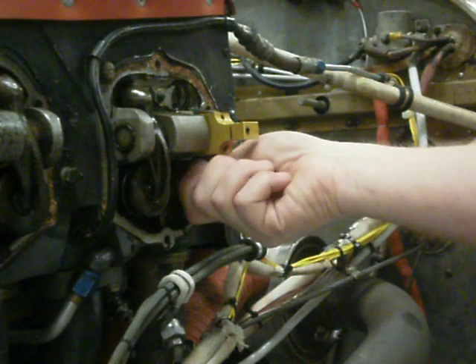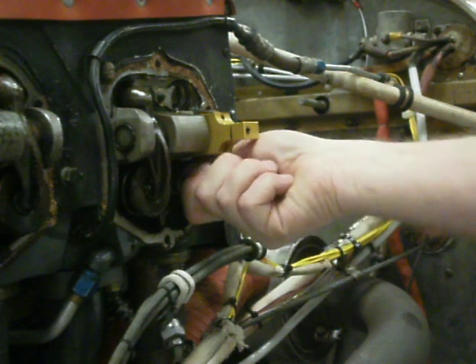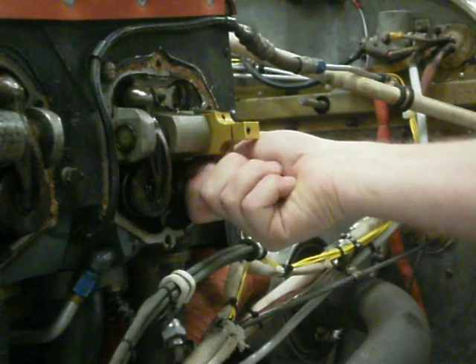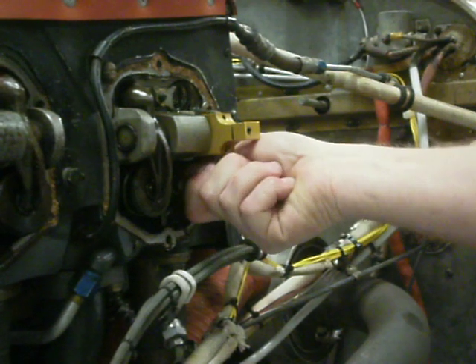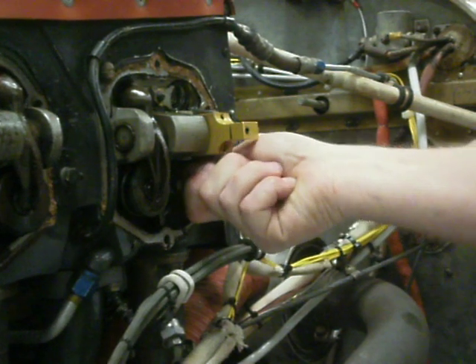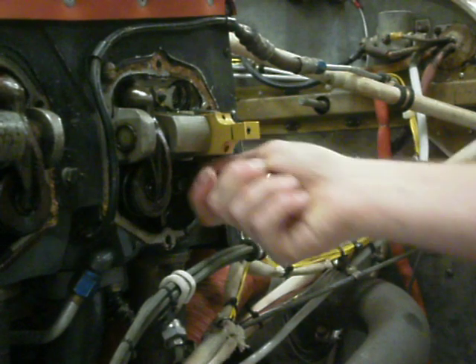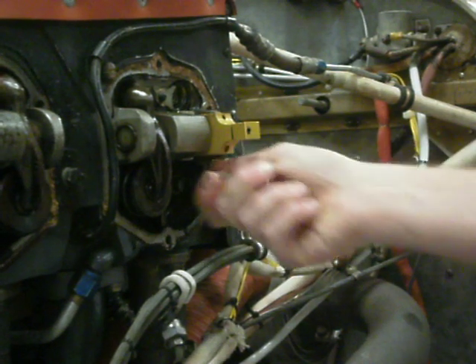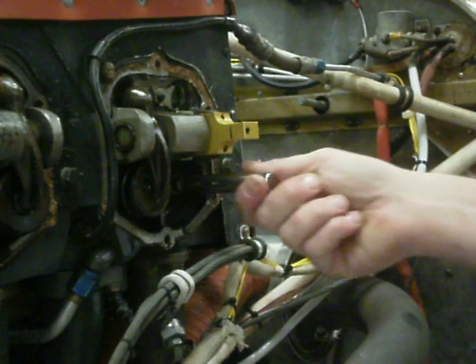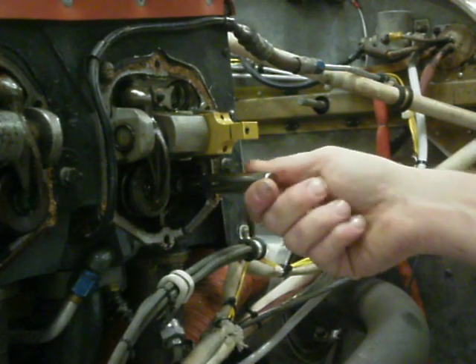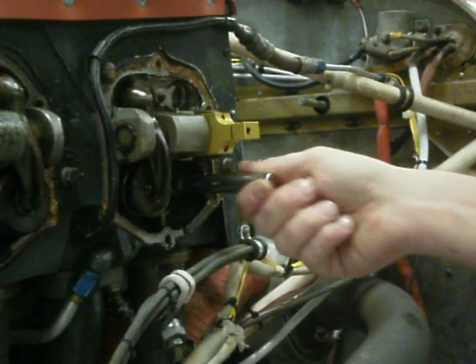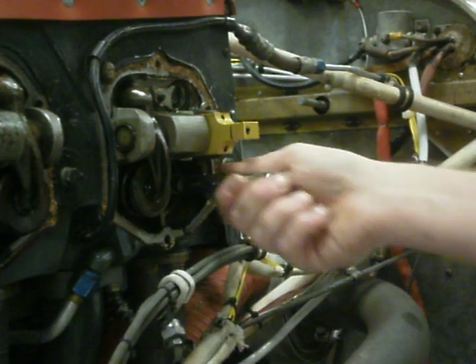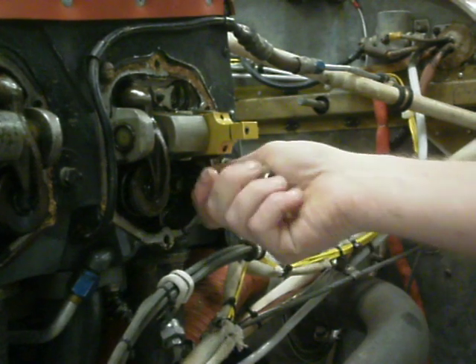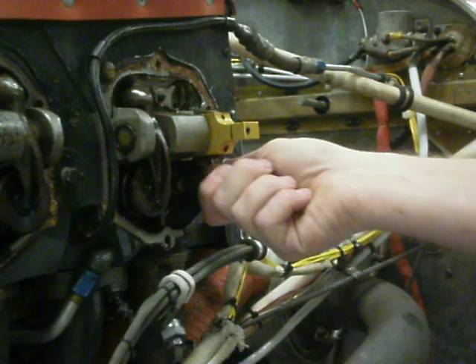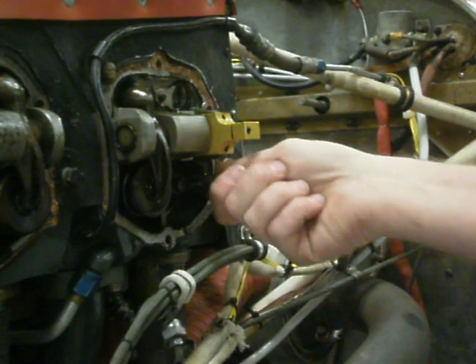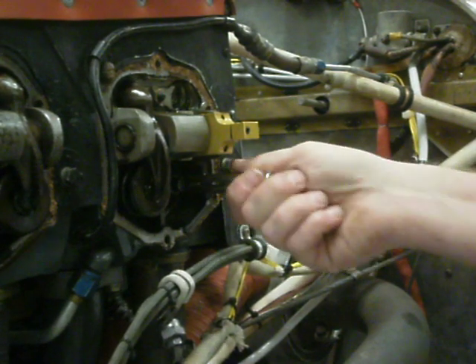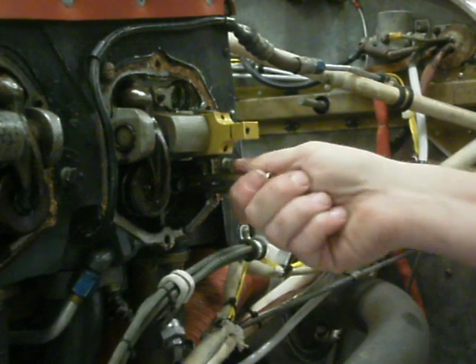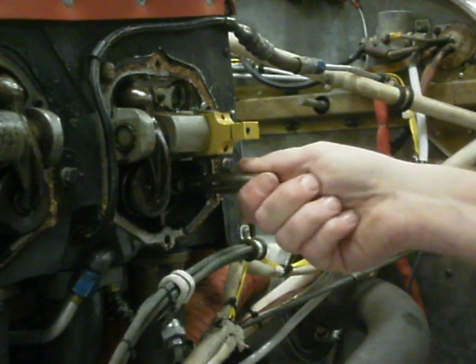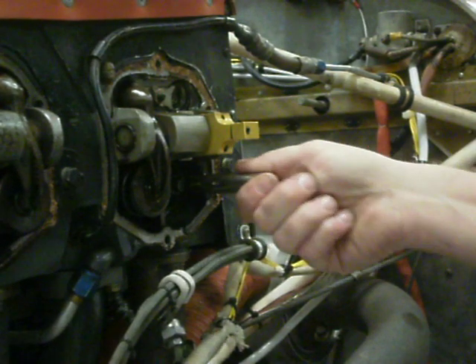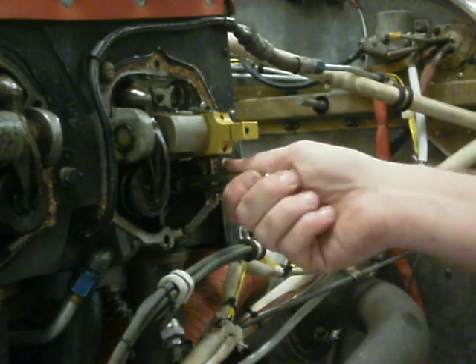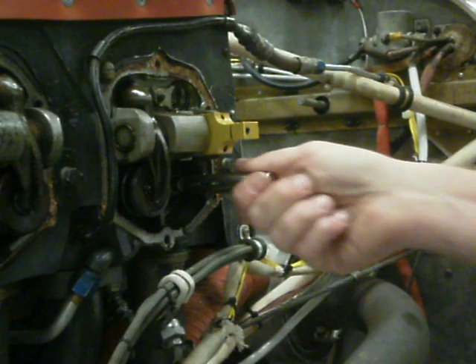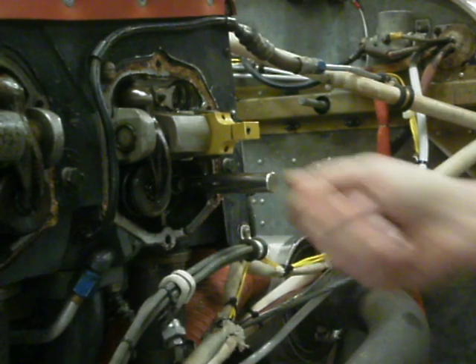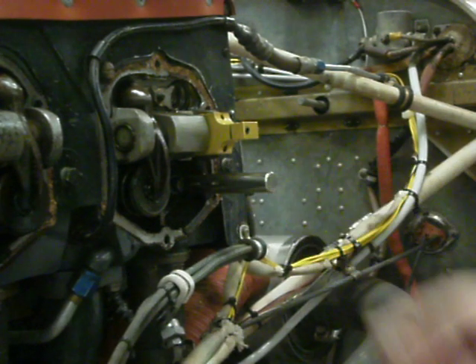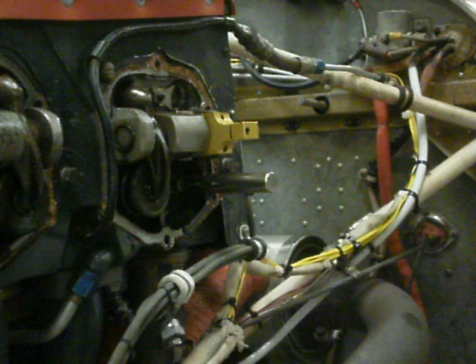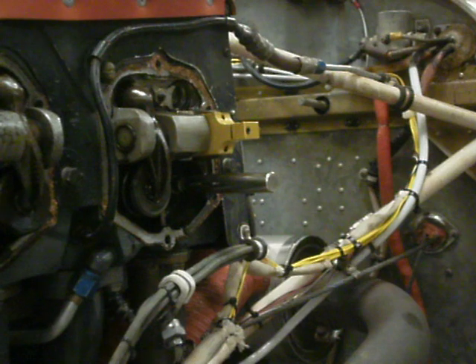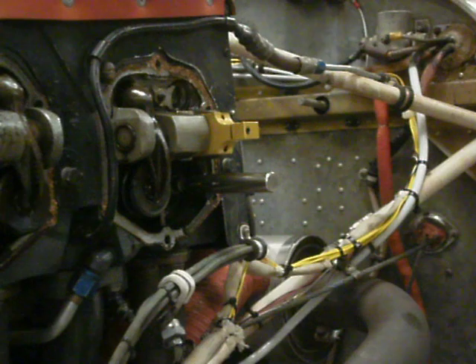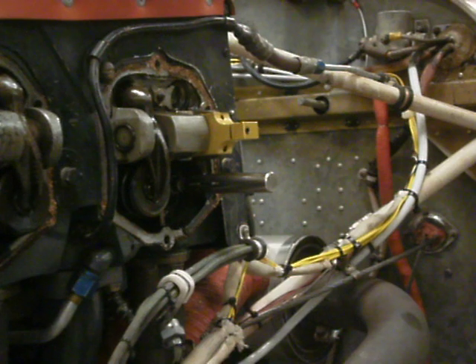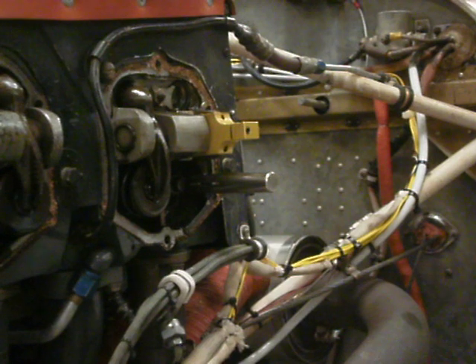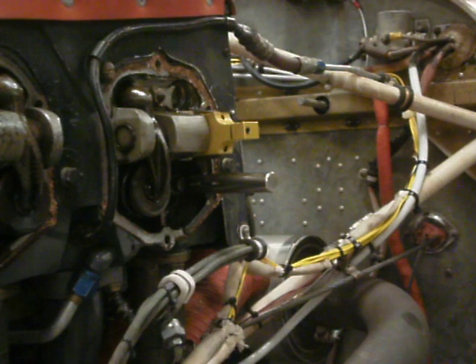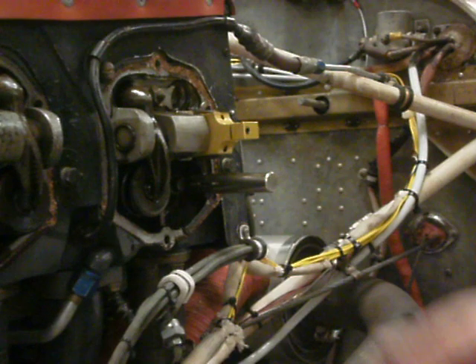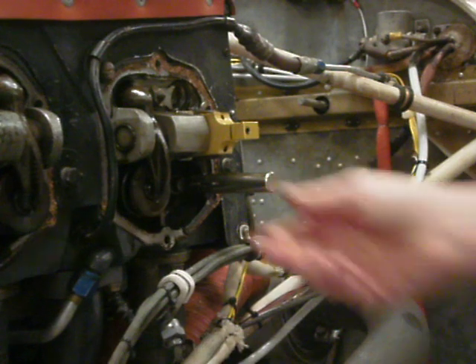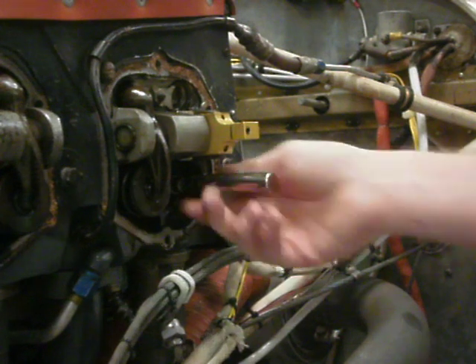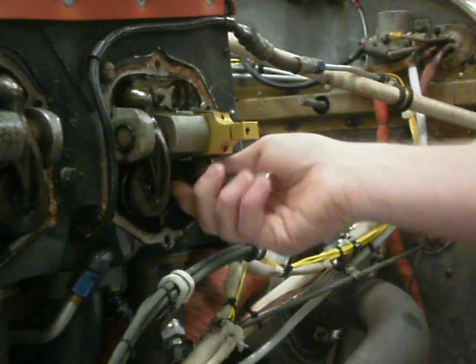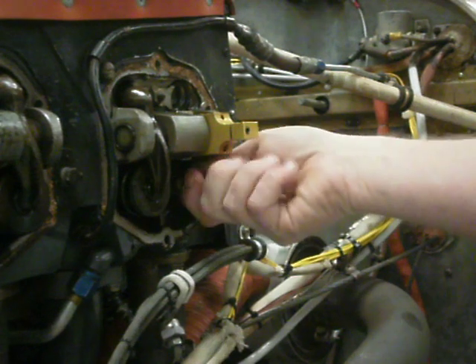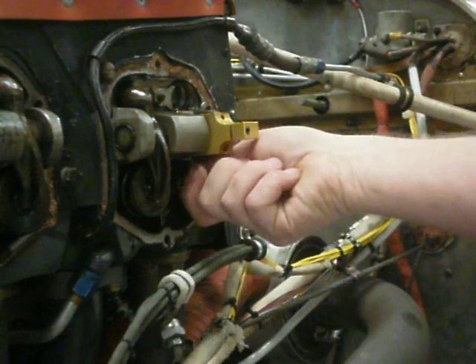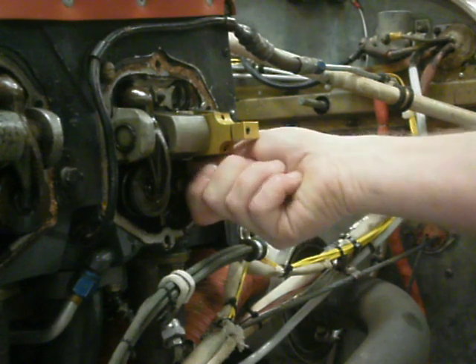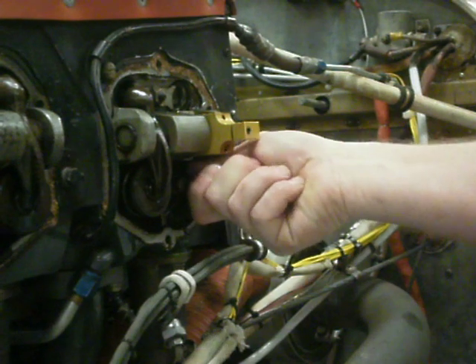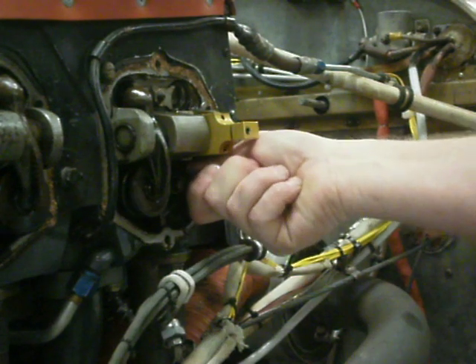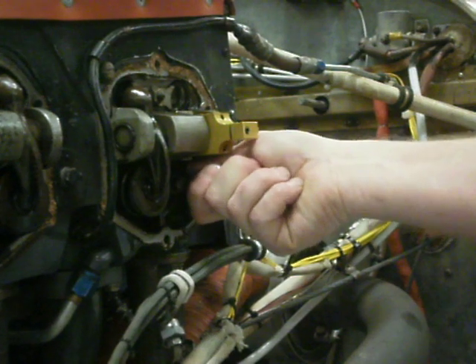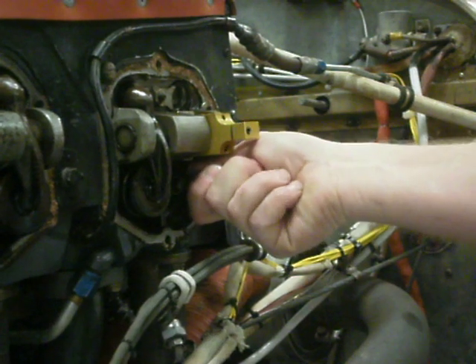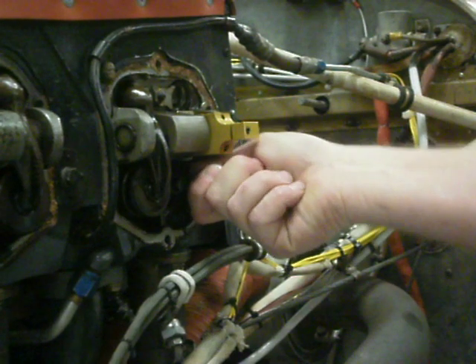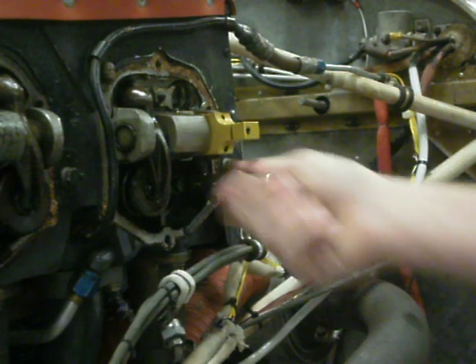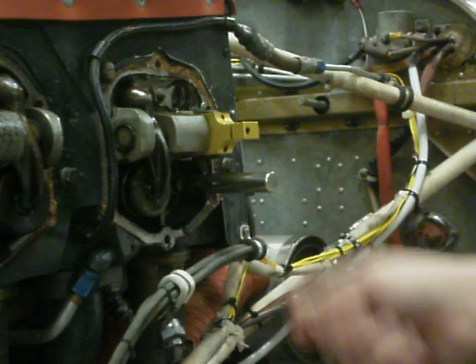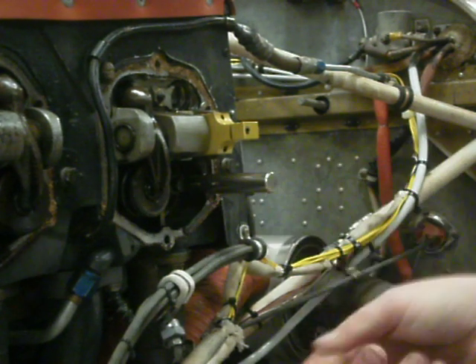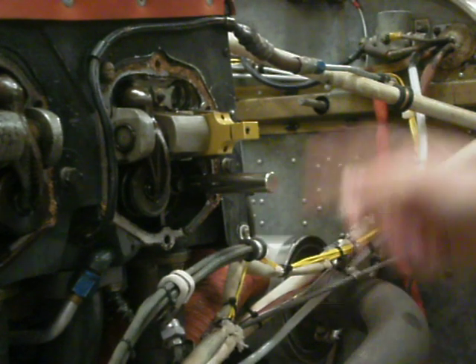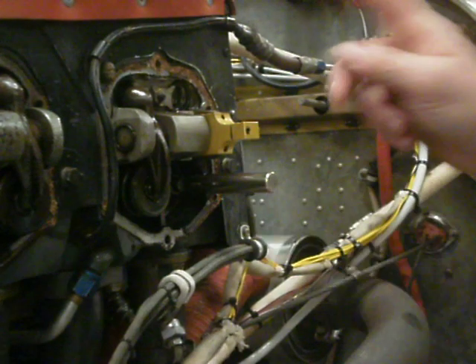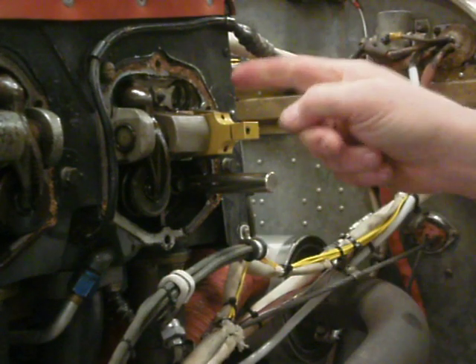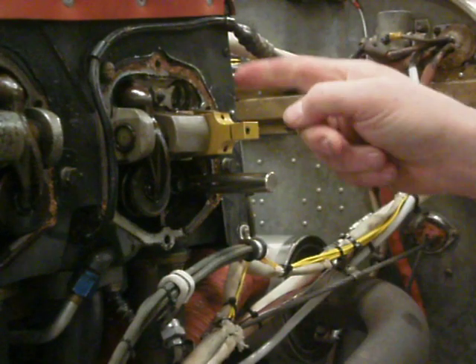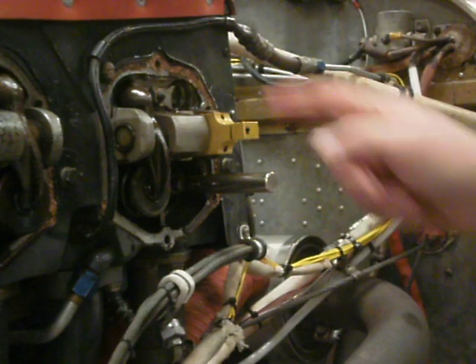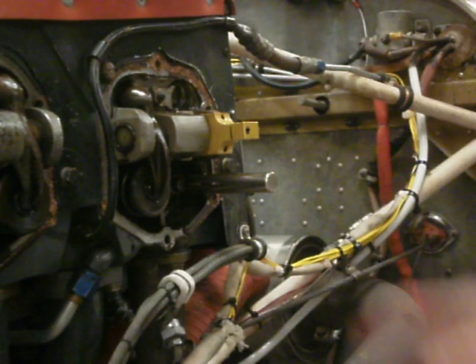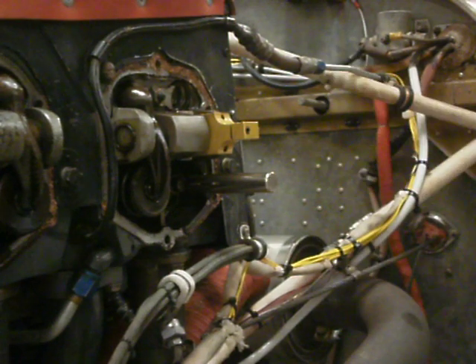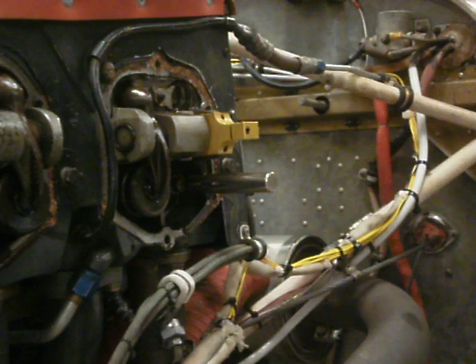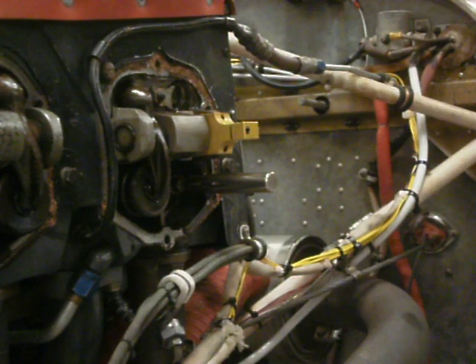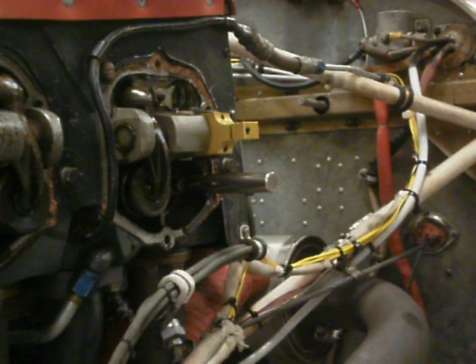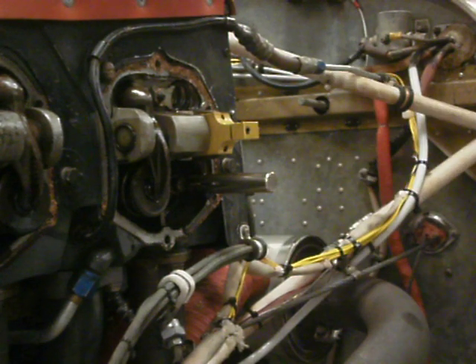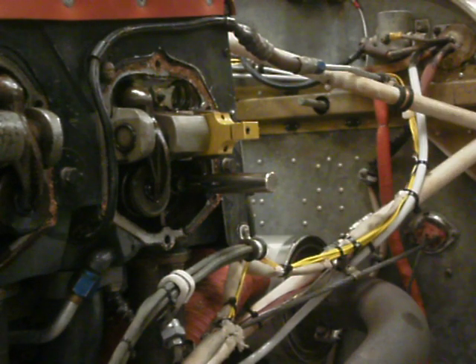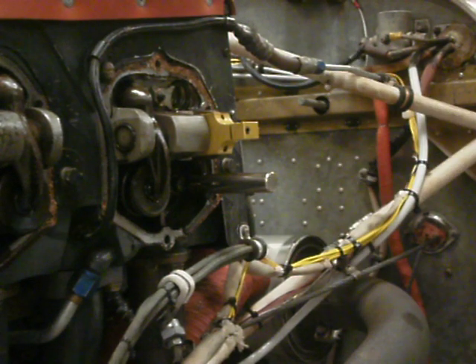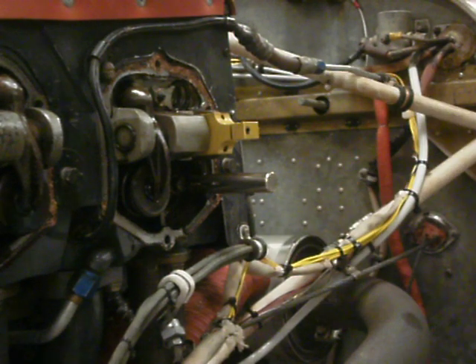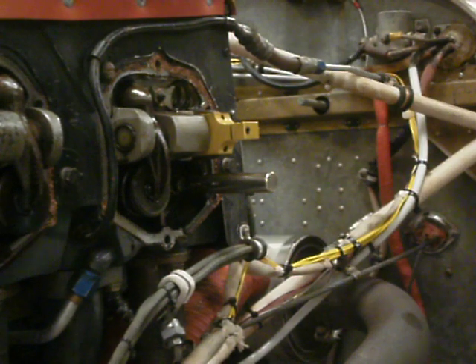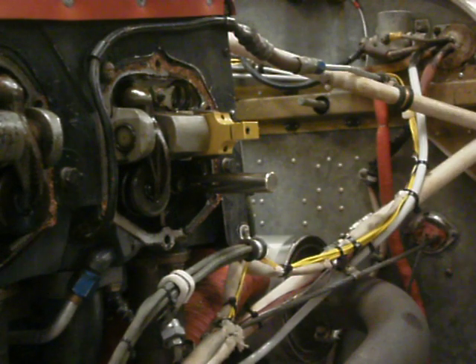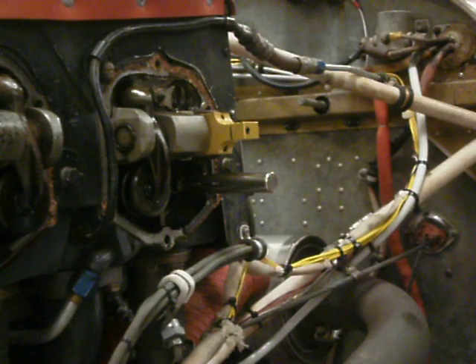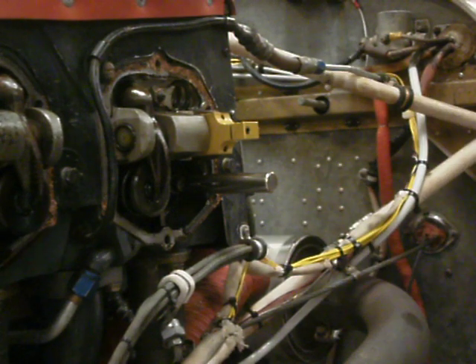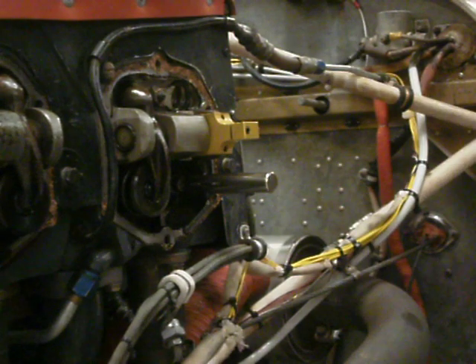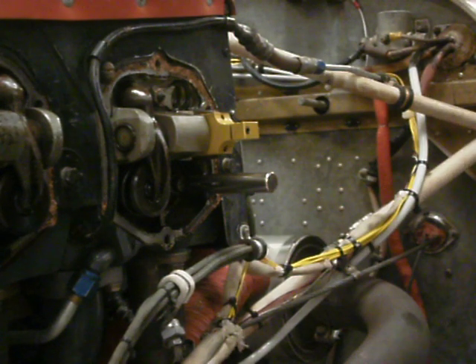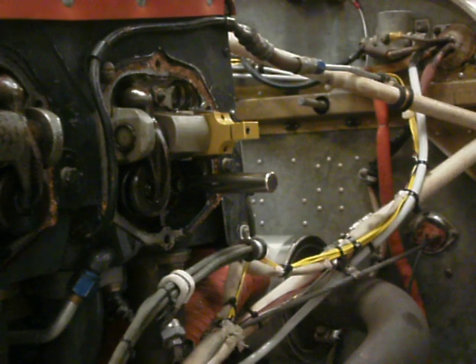This one is way below minimum. That's the problem with cylinder number 6.